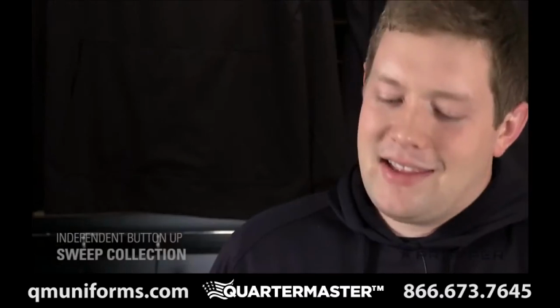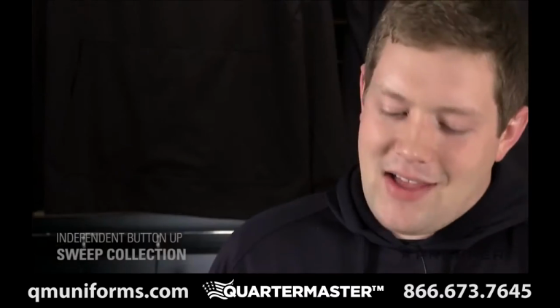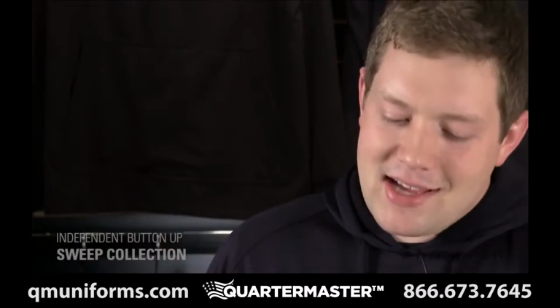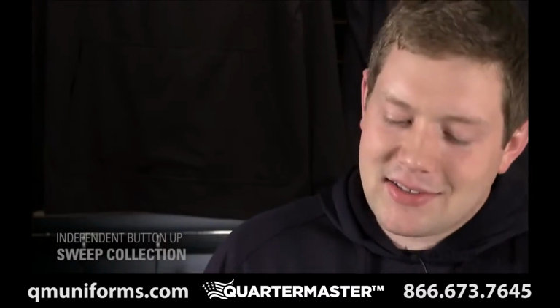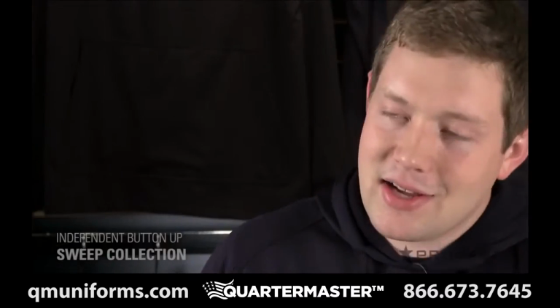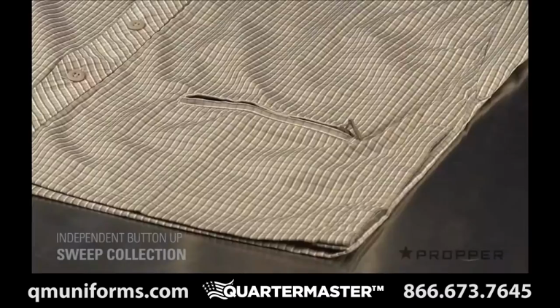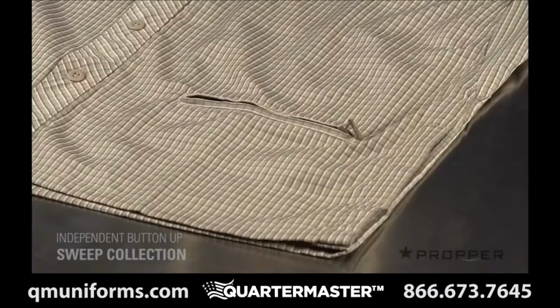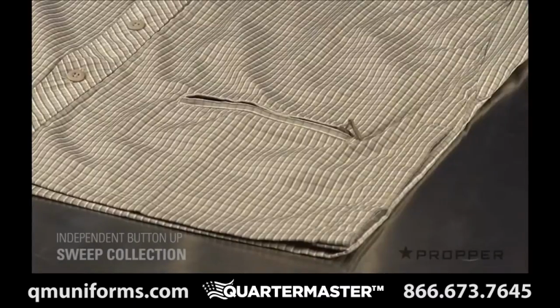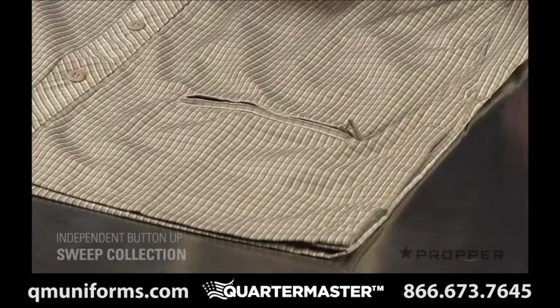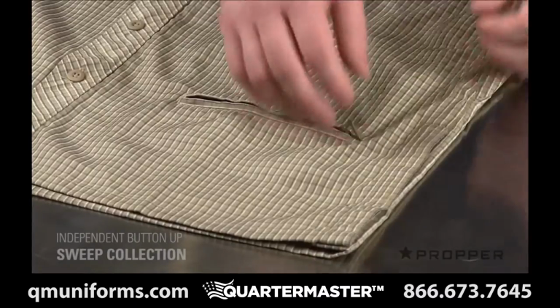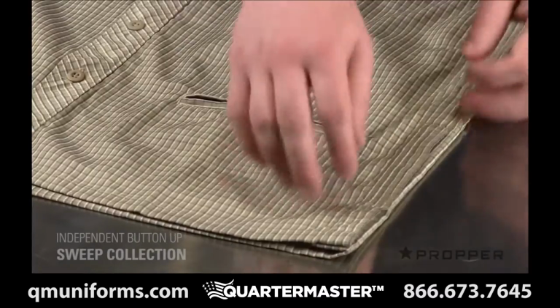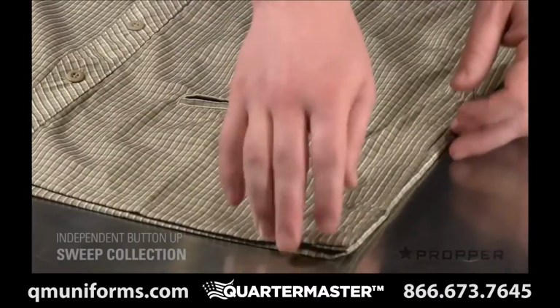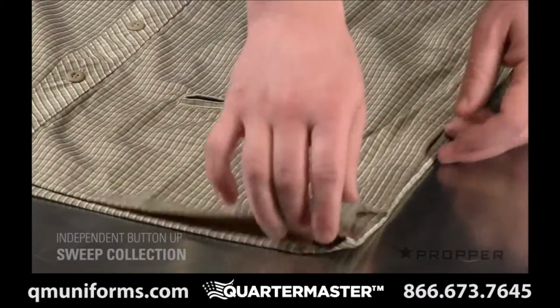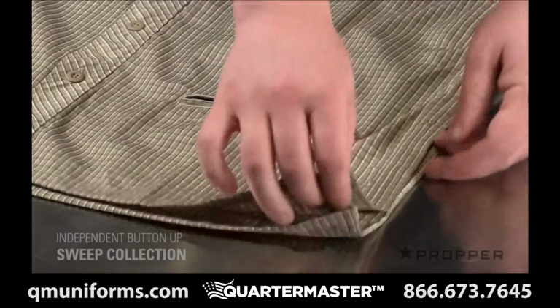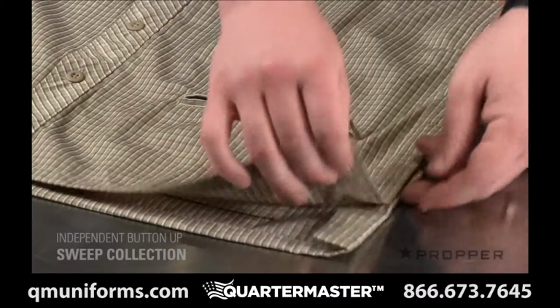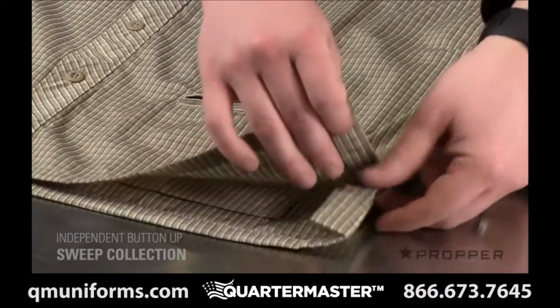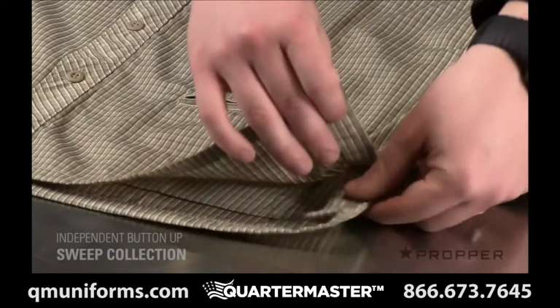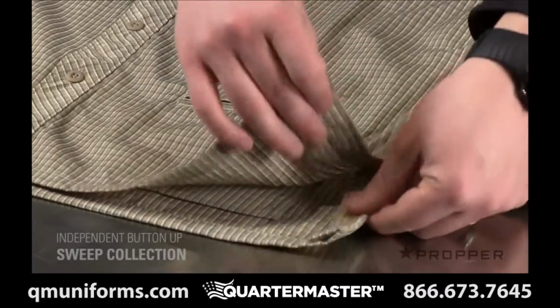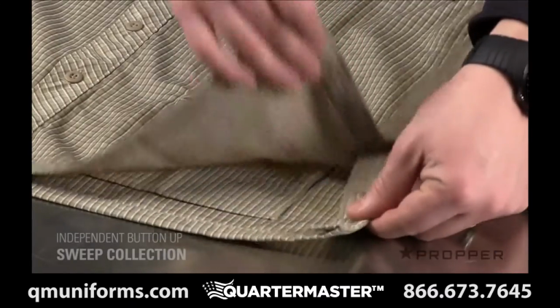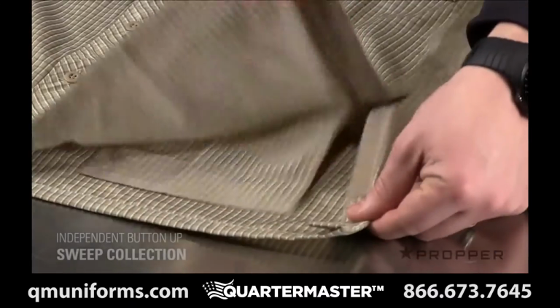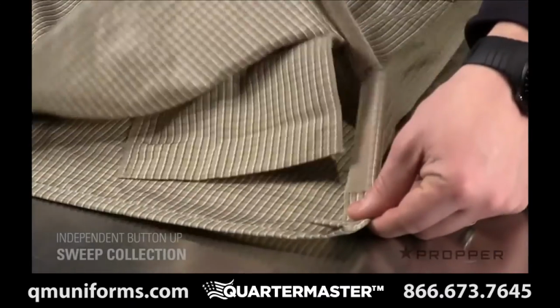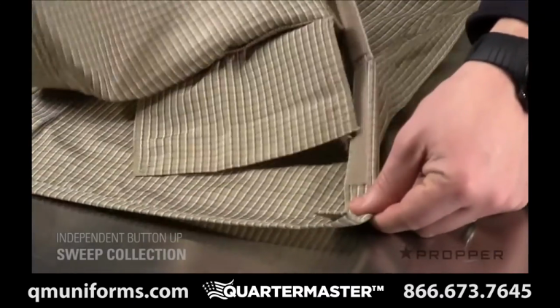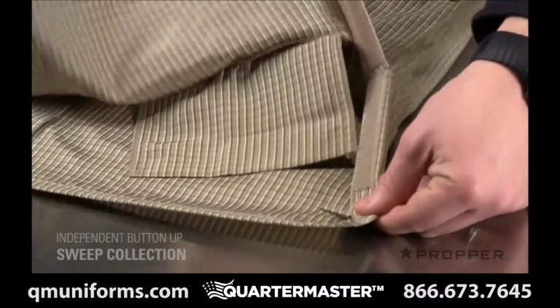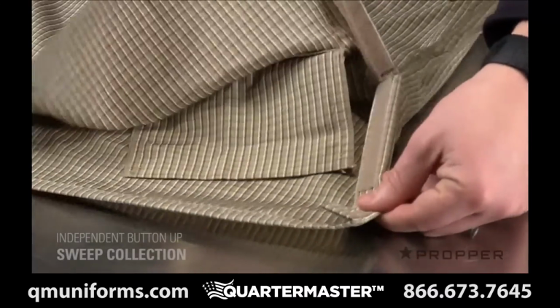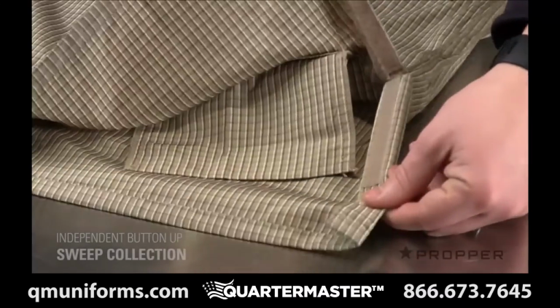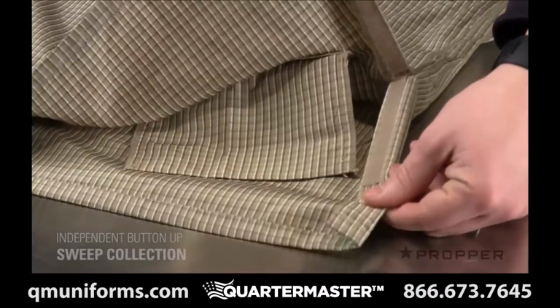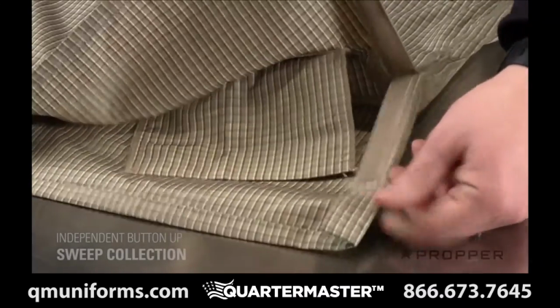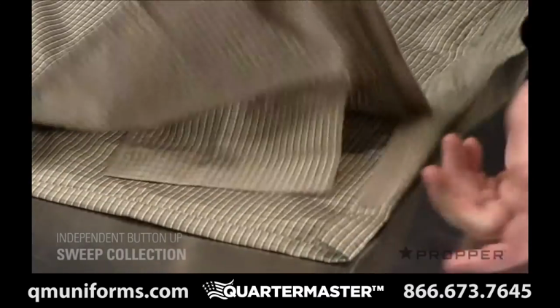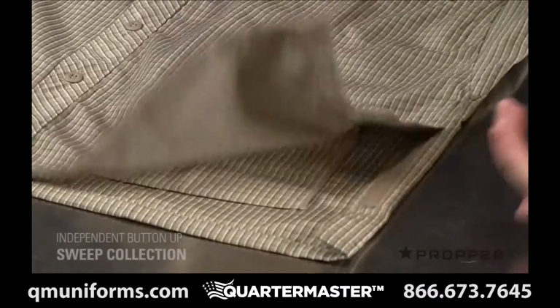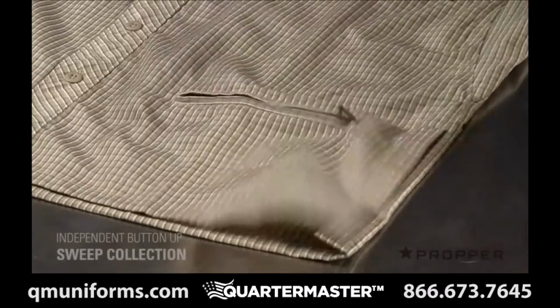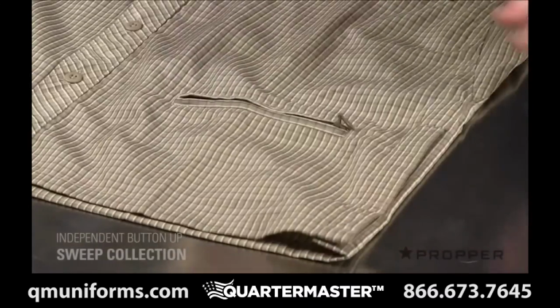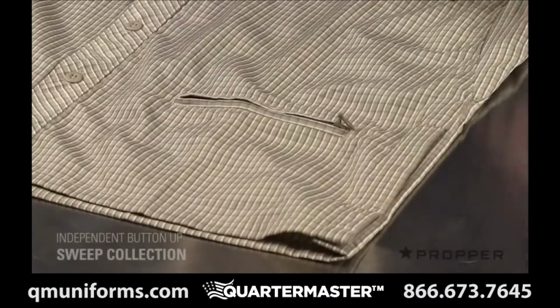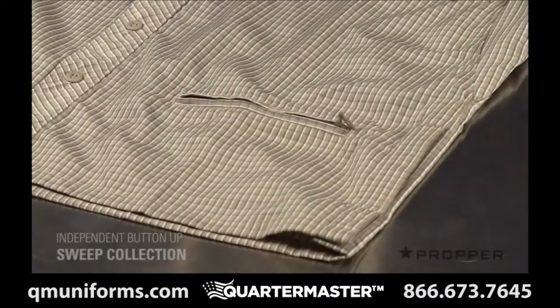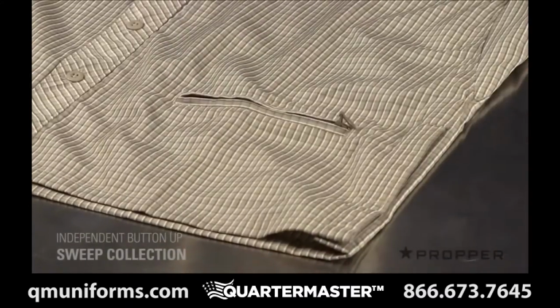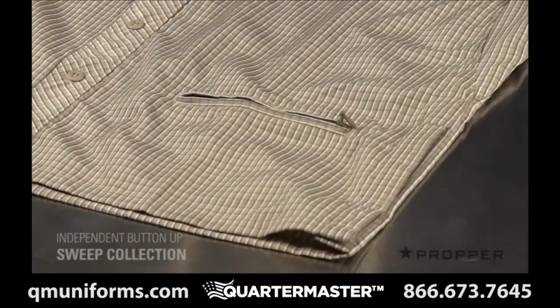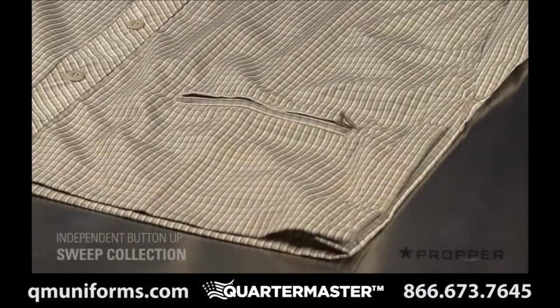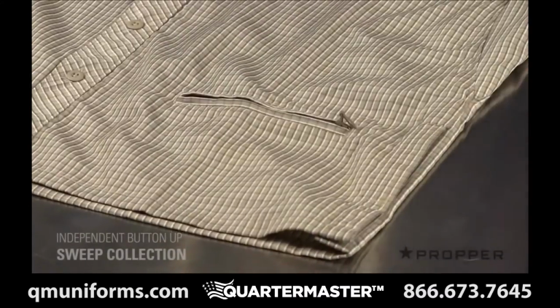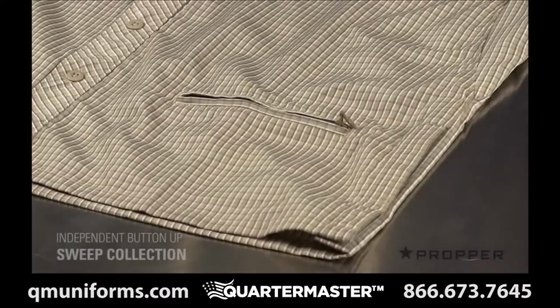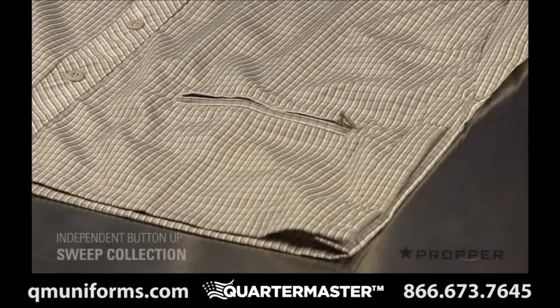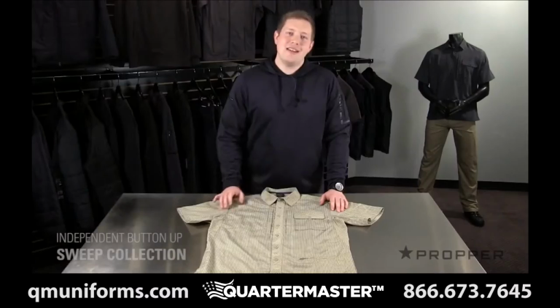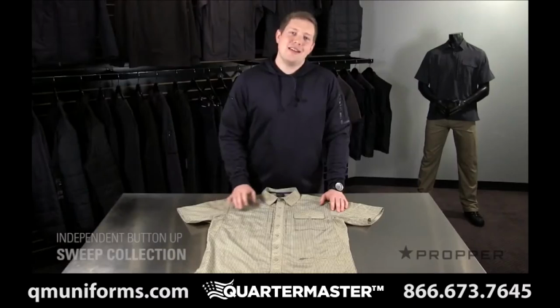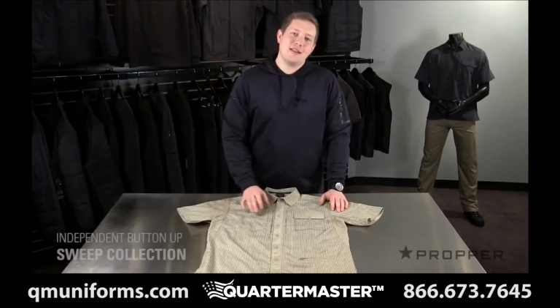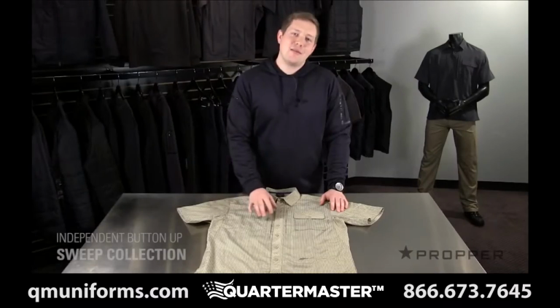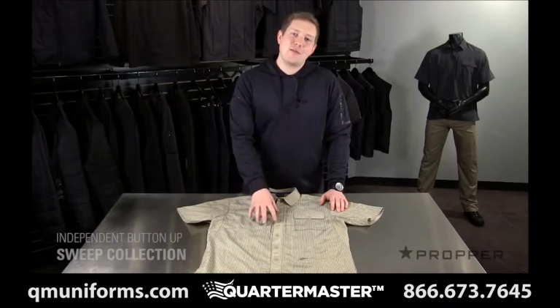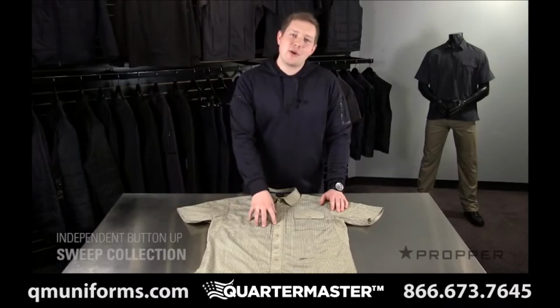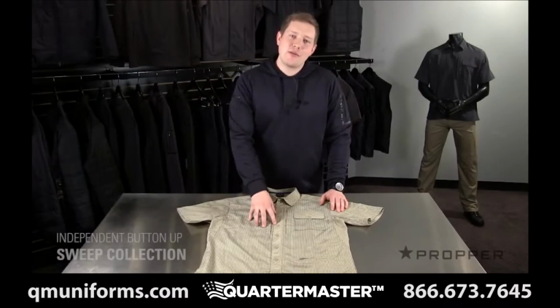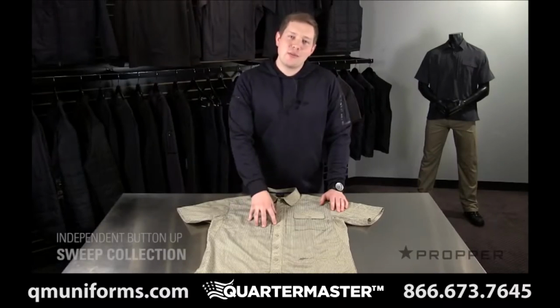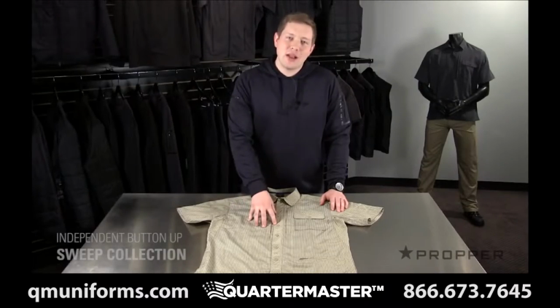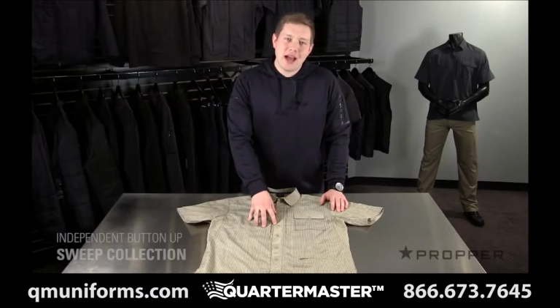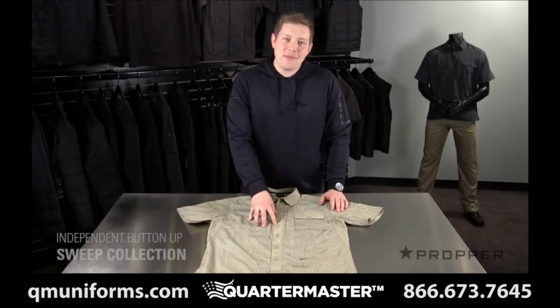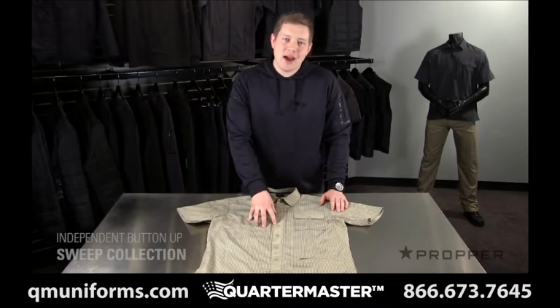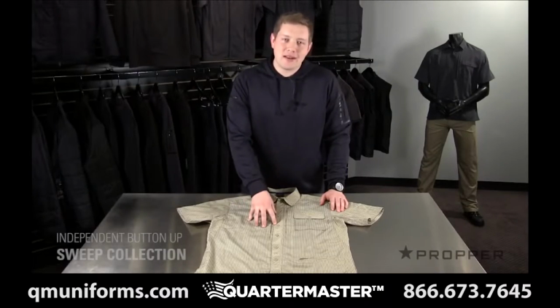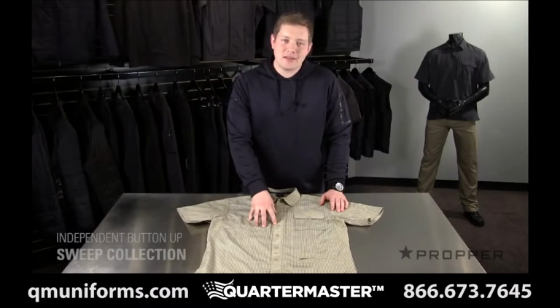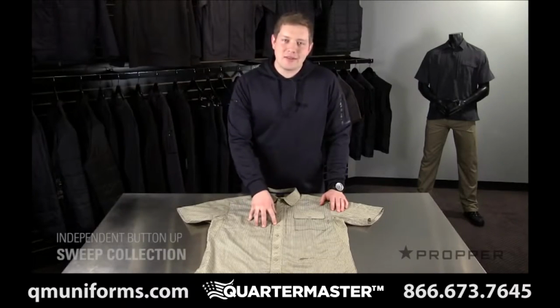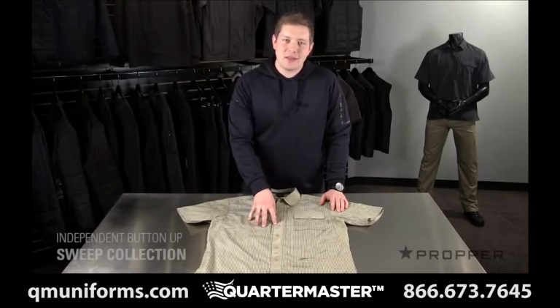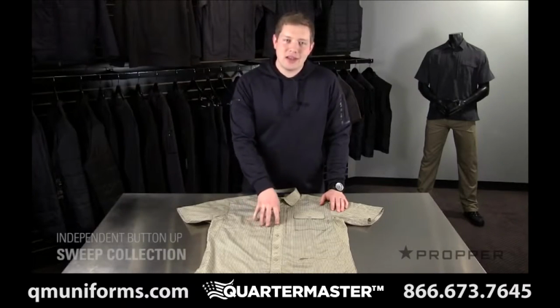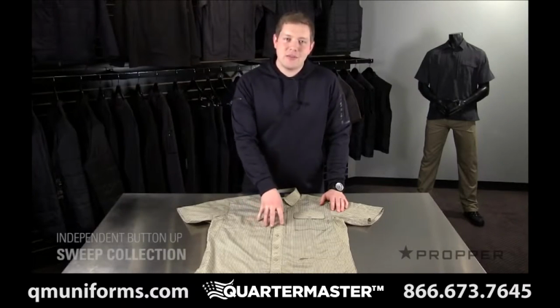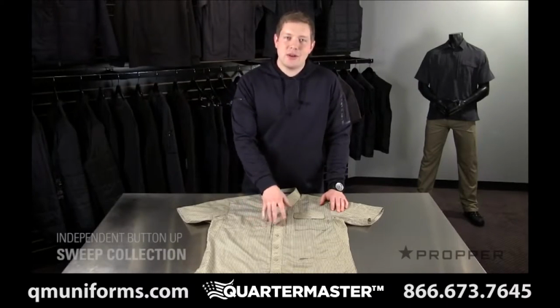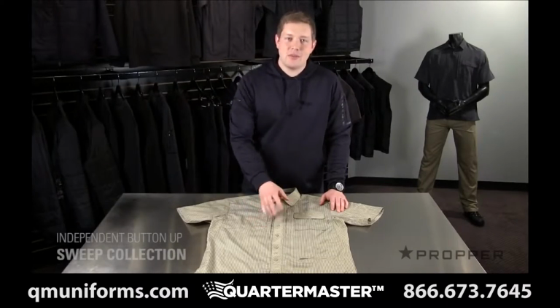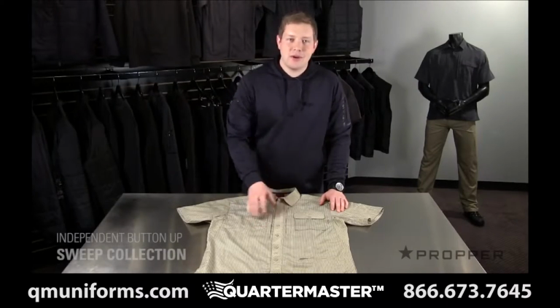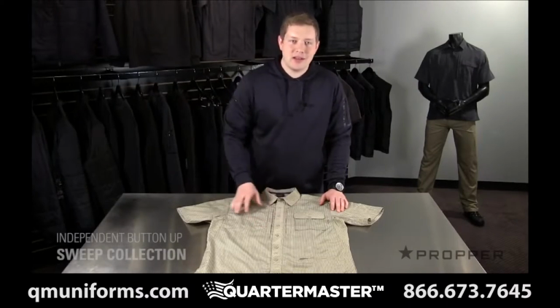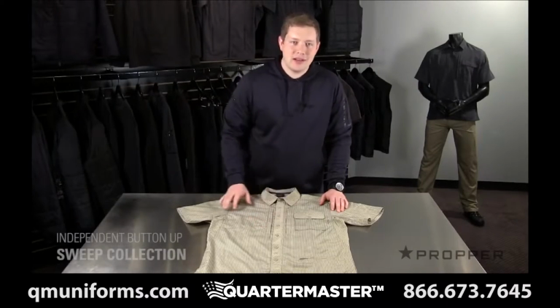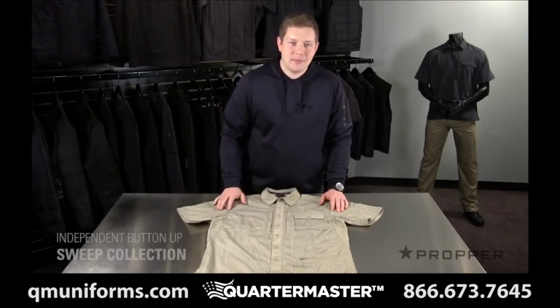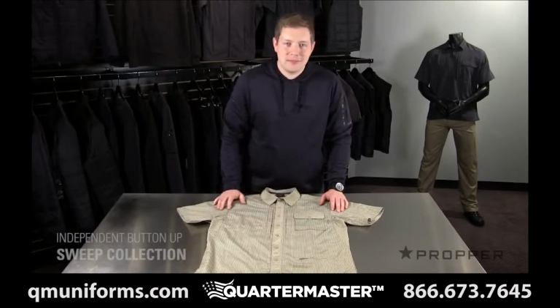And lastly, there are tearaway seams on either side that can accommodate a holstered weapon. There are four different plaid patterns for the independent button up.